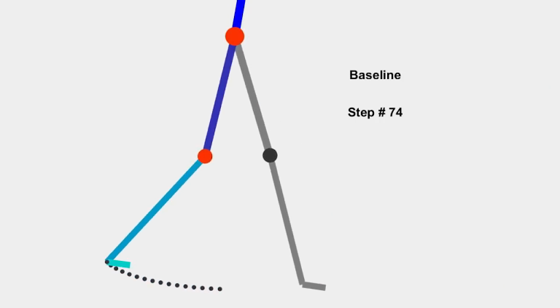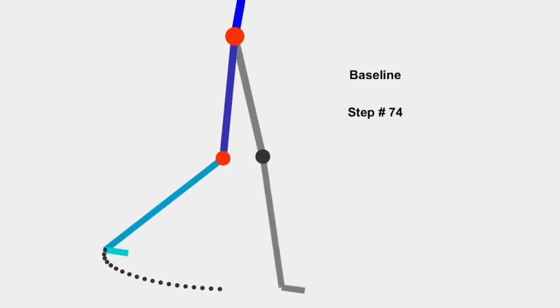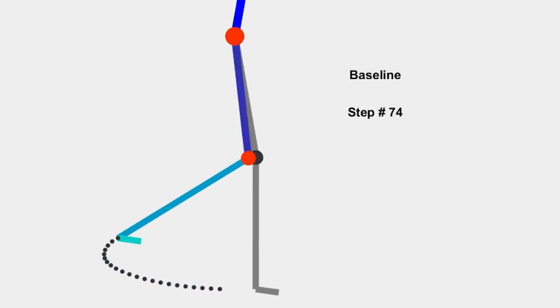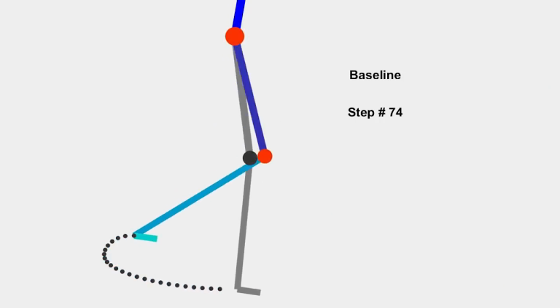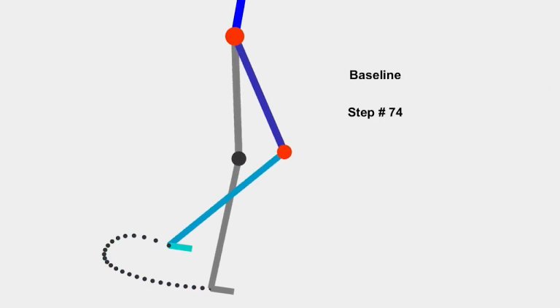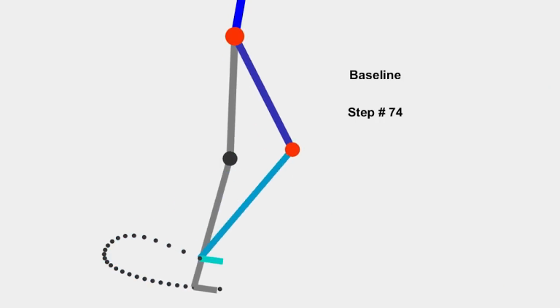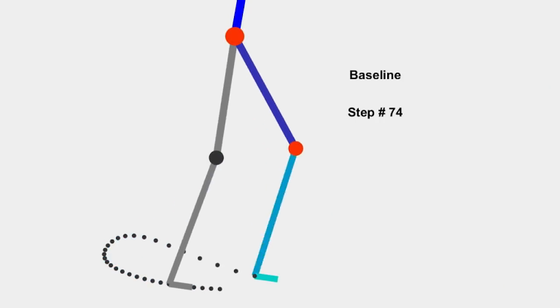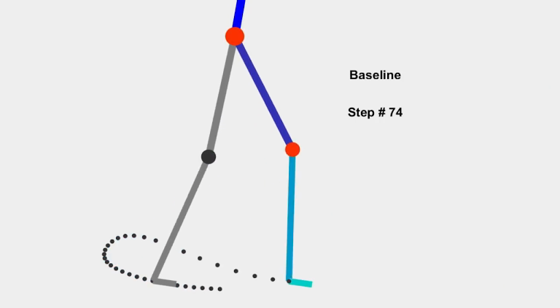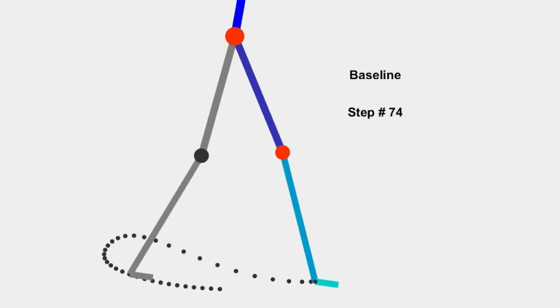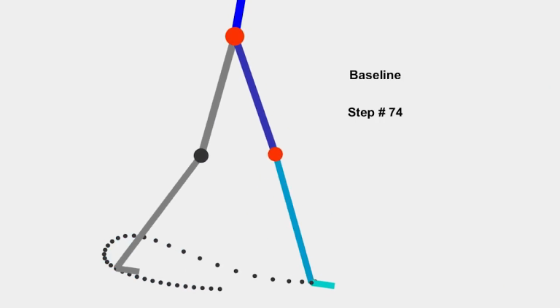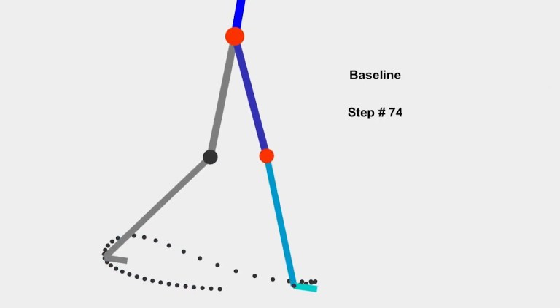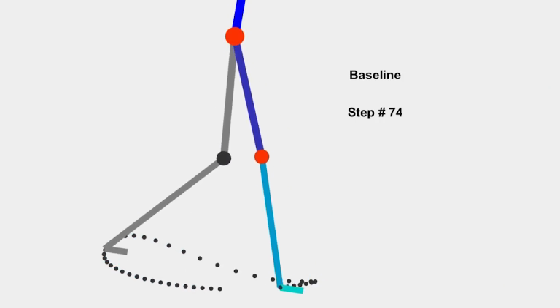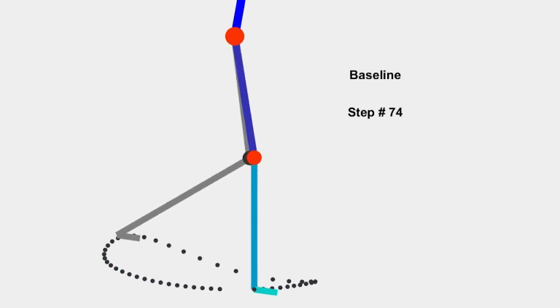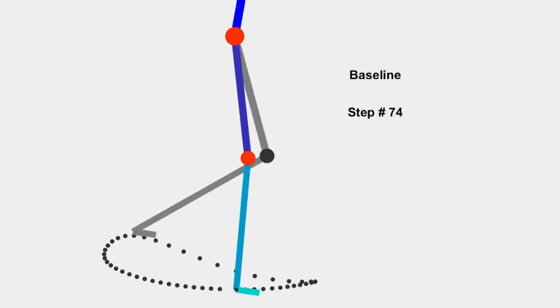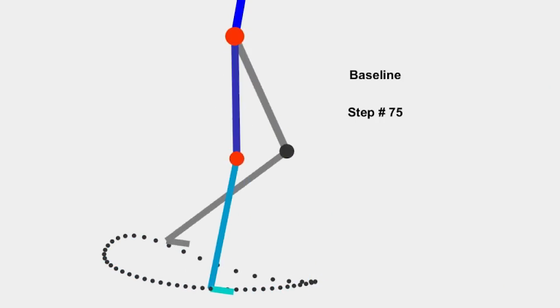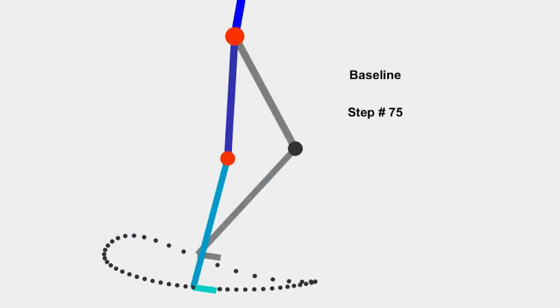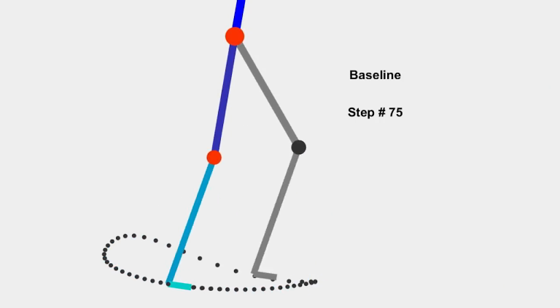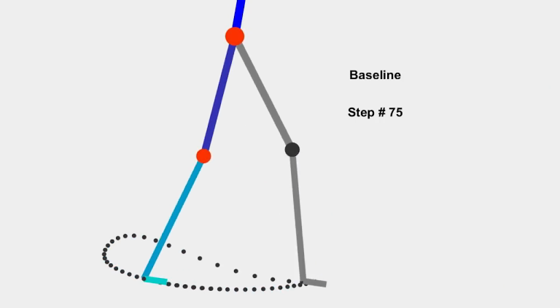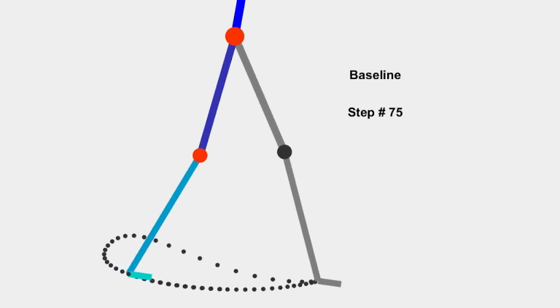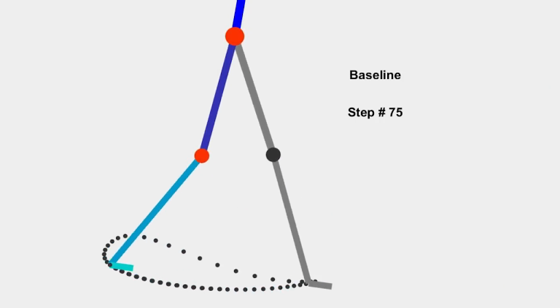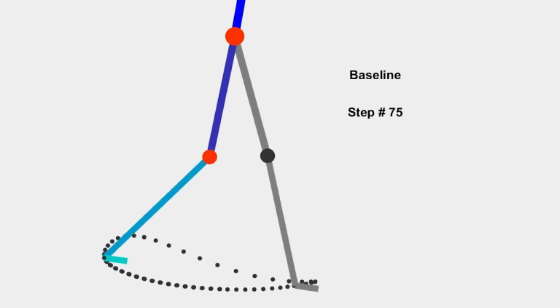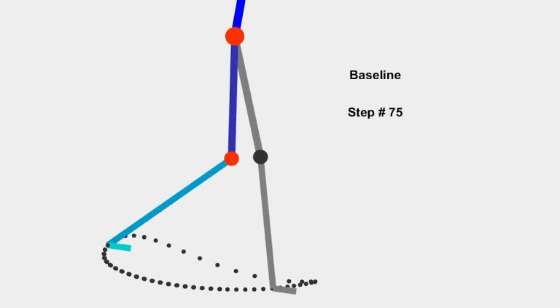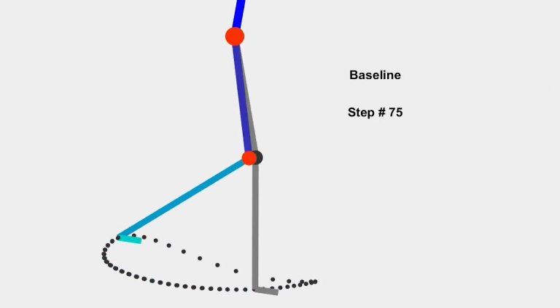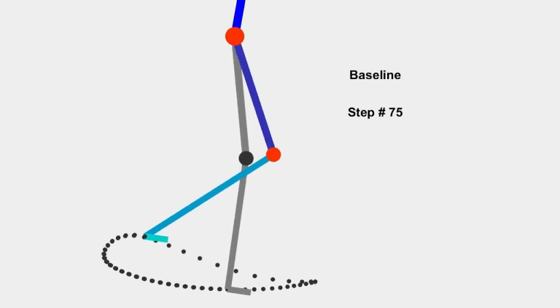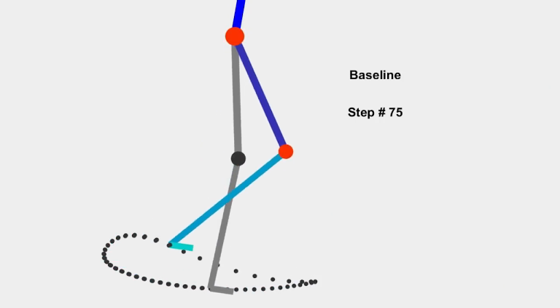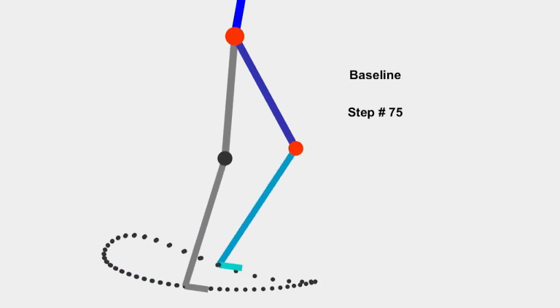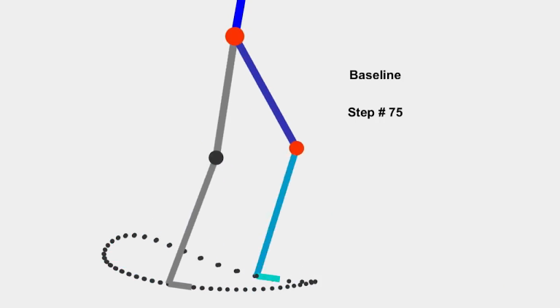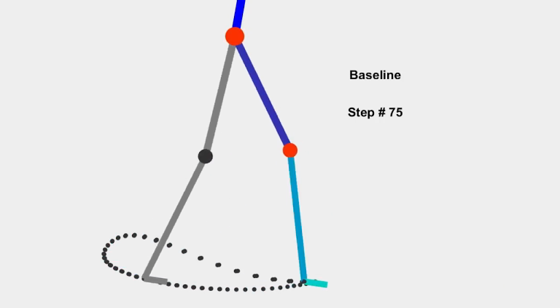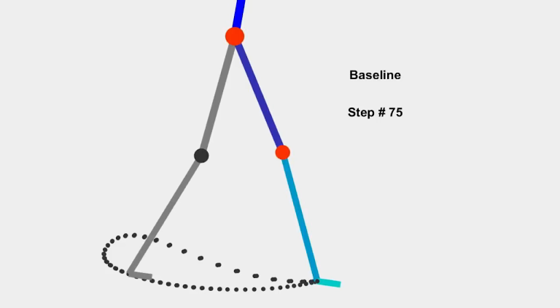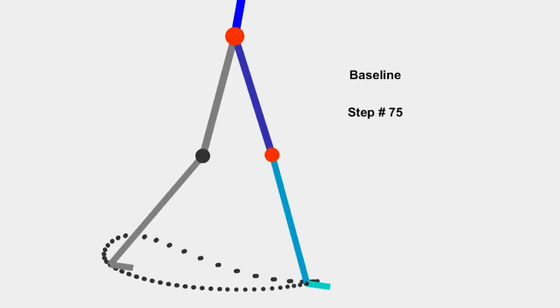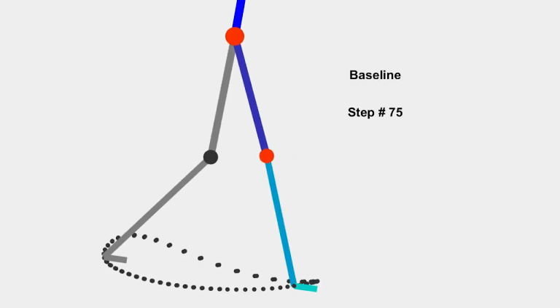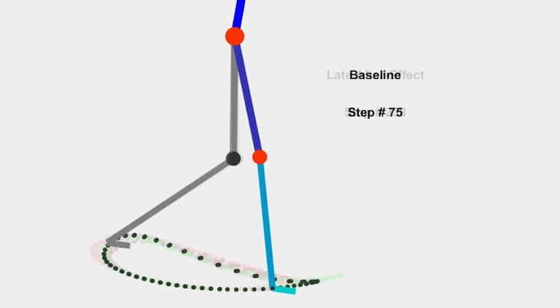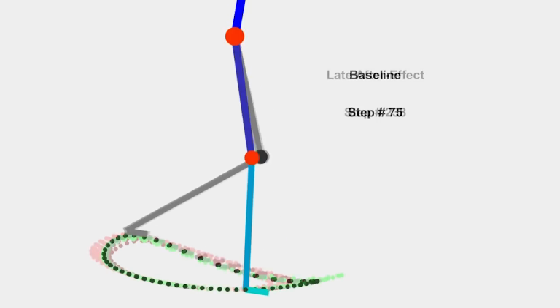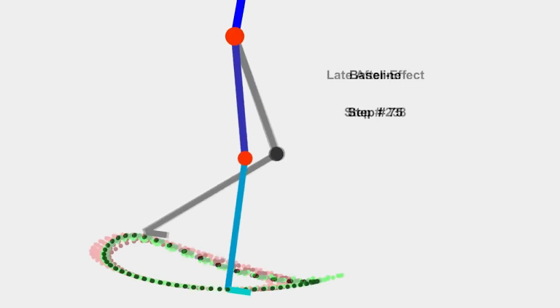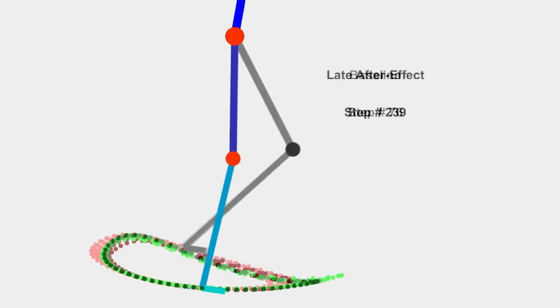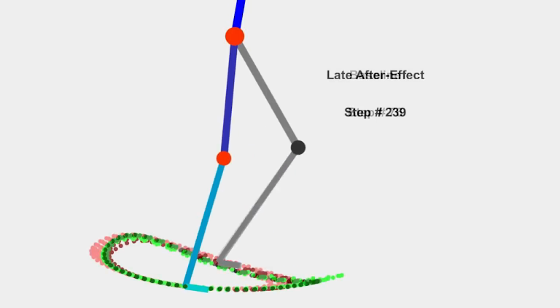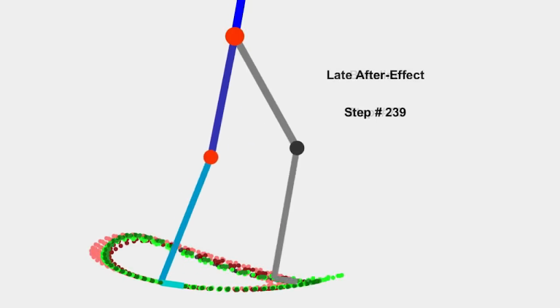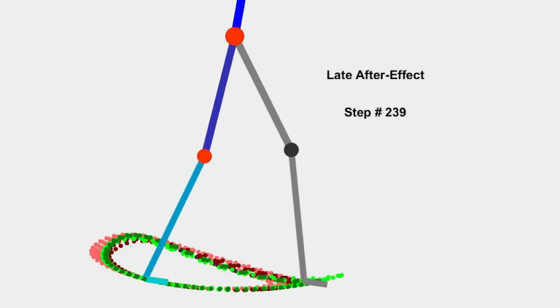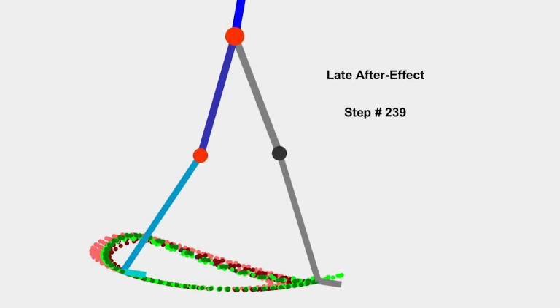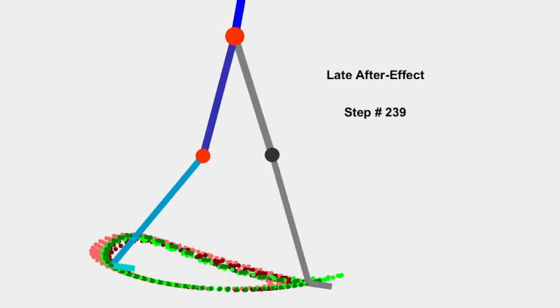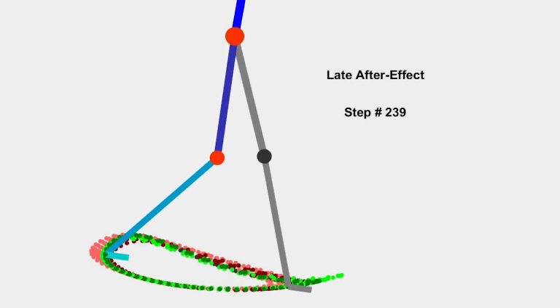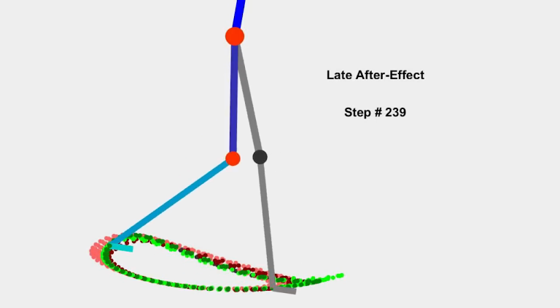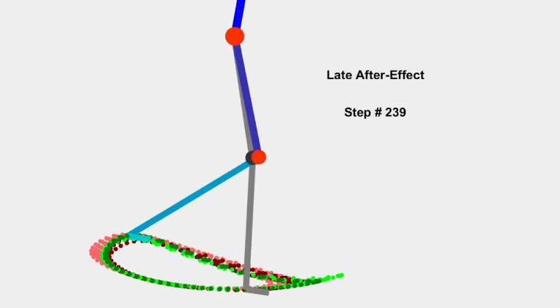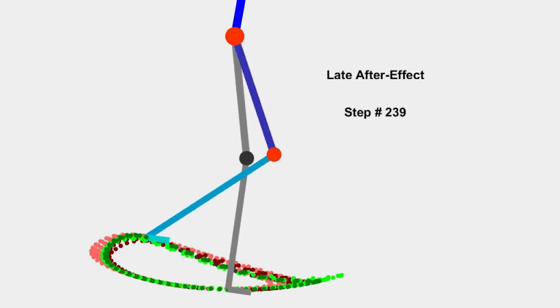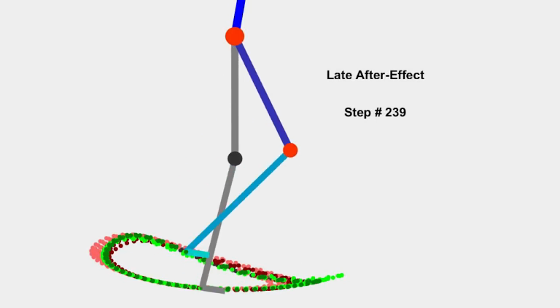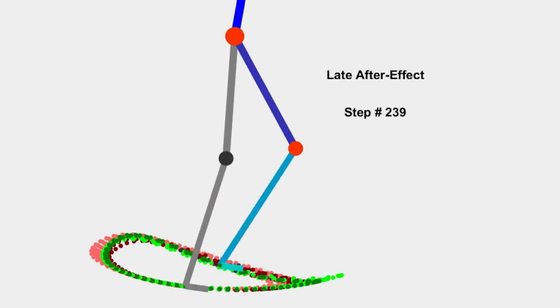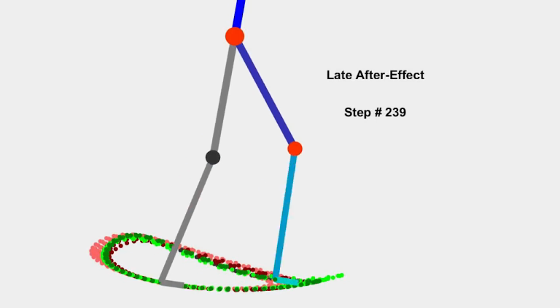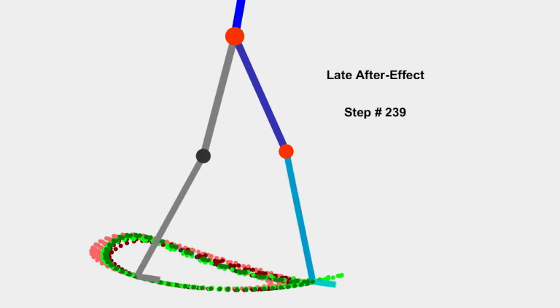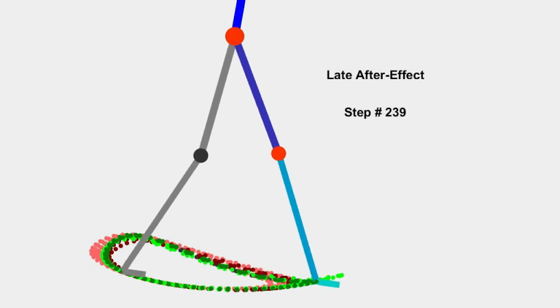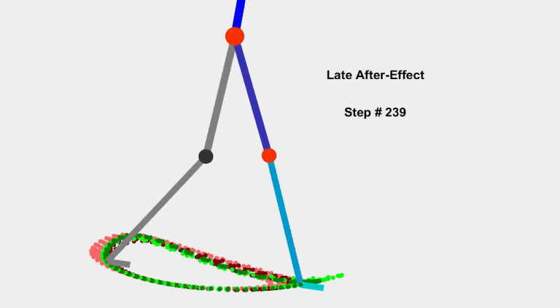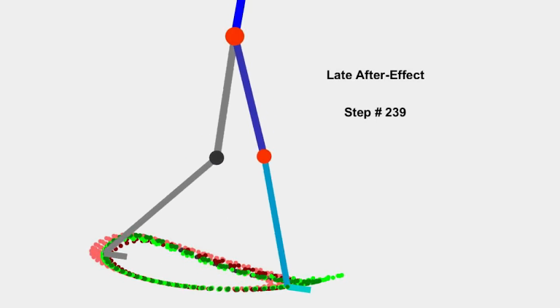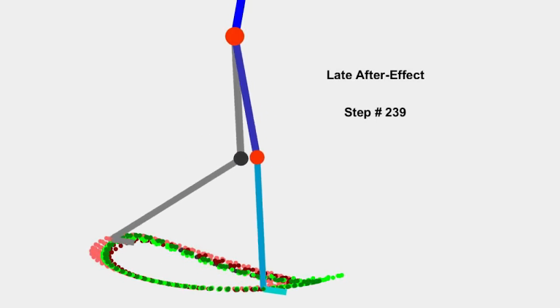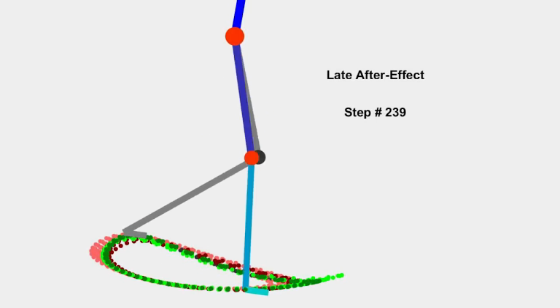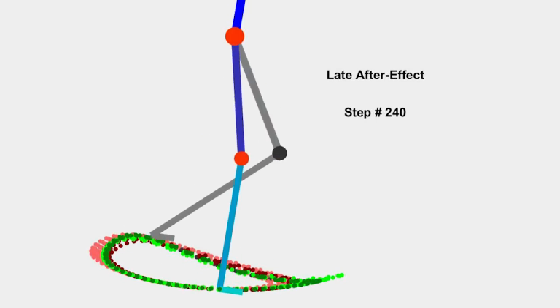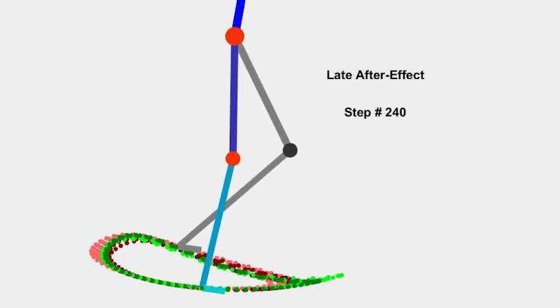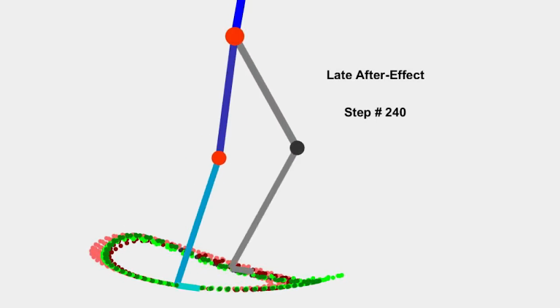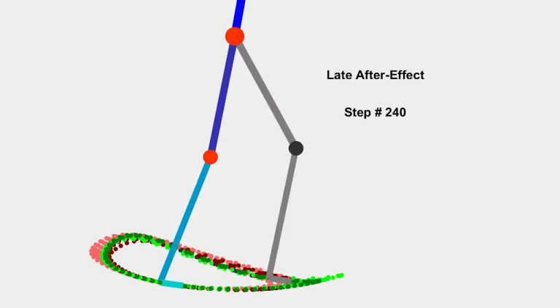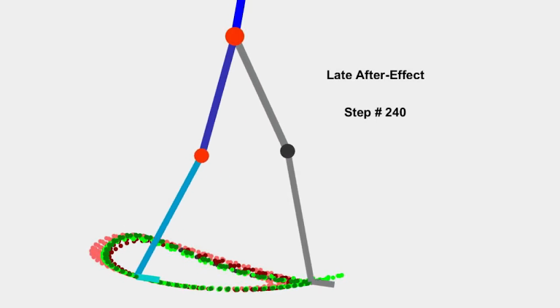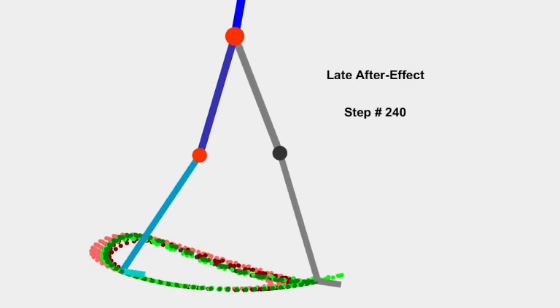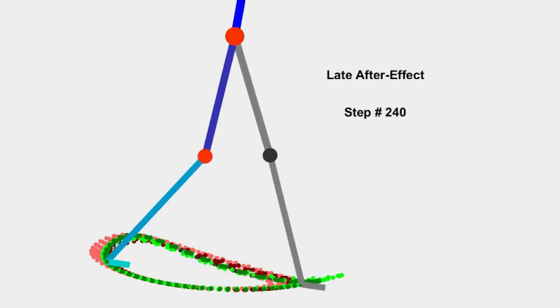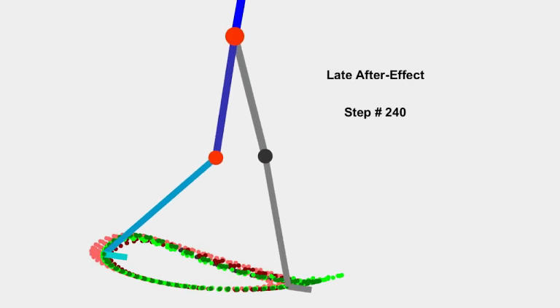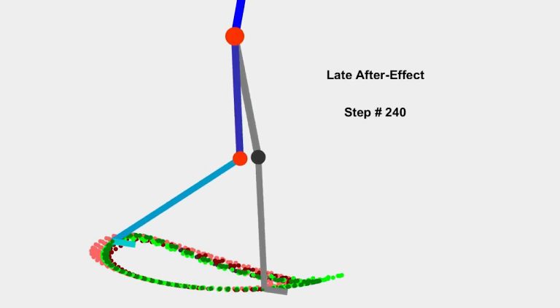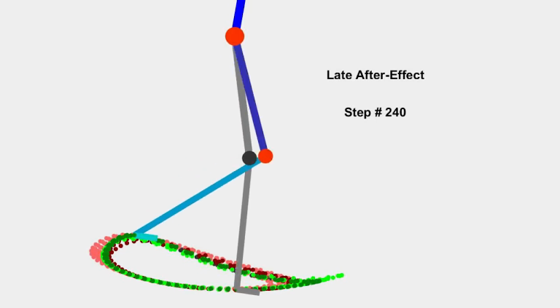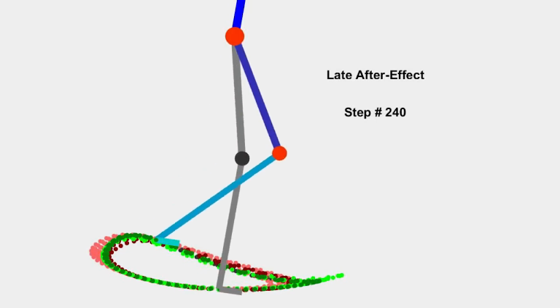Surprisingly, the researchers found that subjects adapted their walking in response to changes in step length, but not step height.